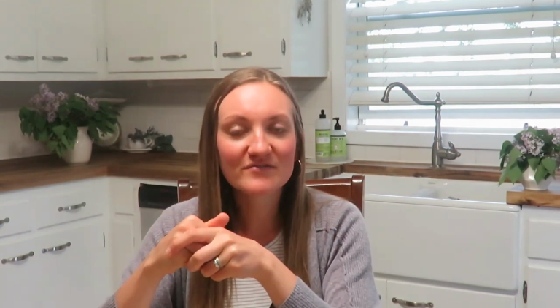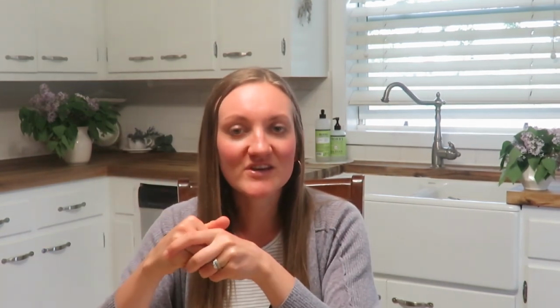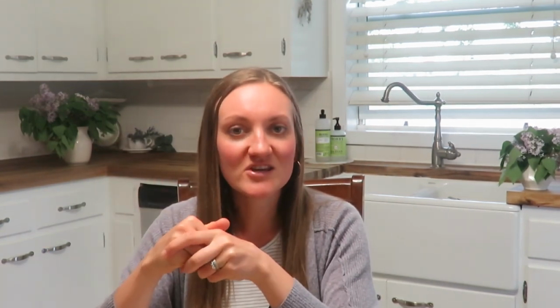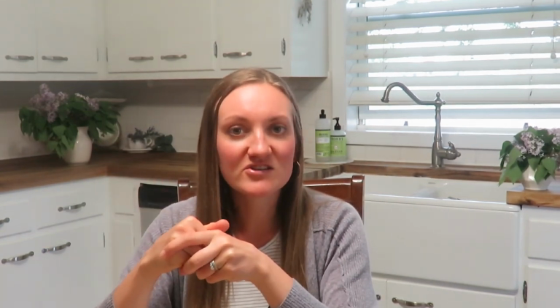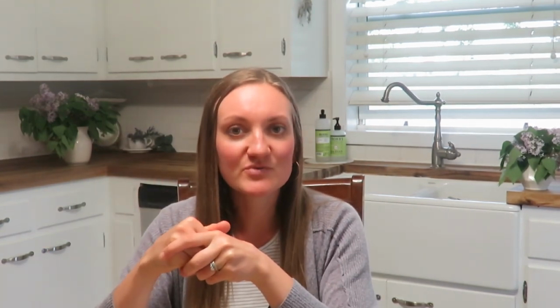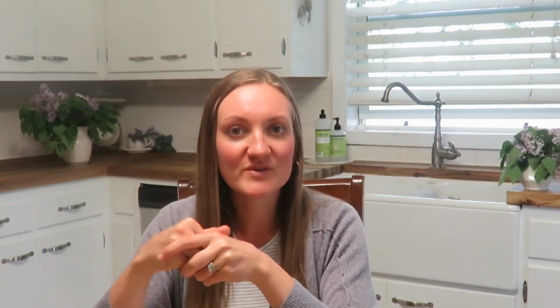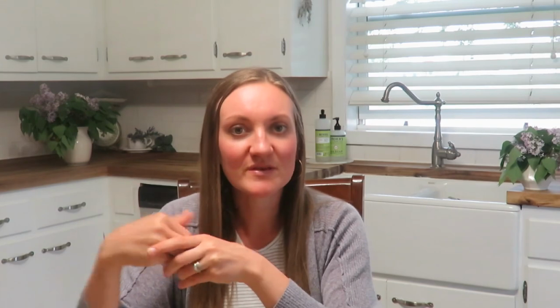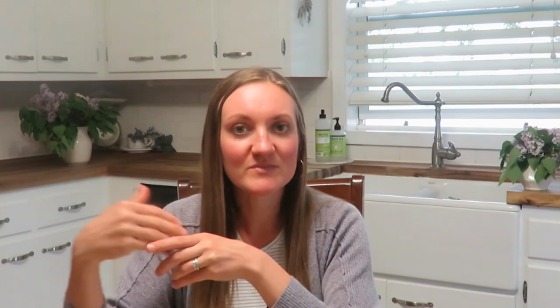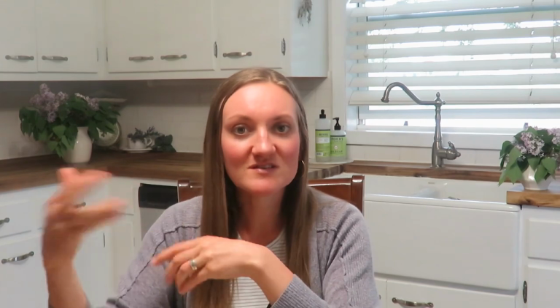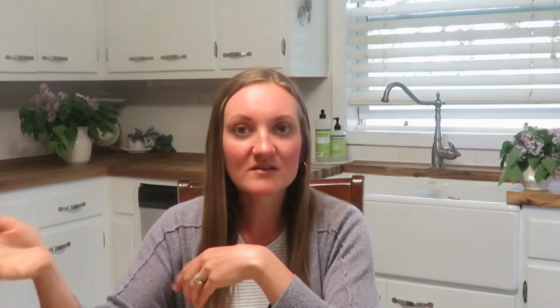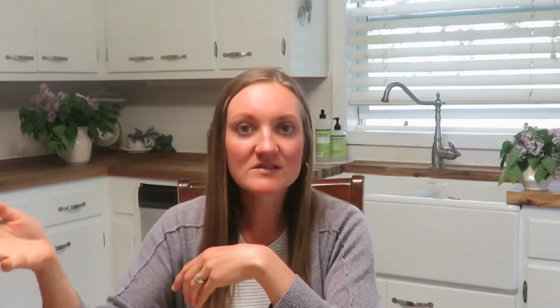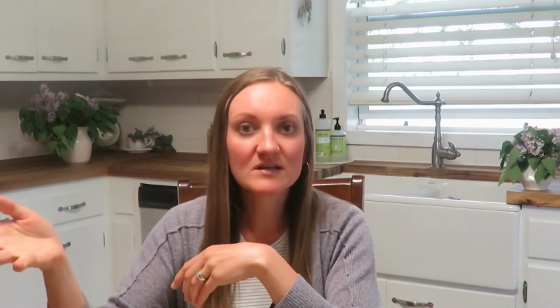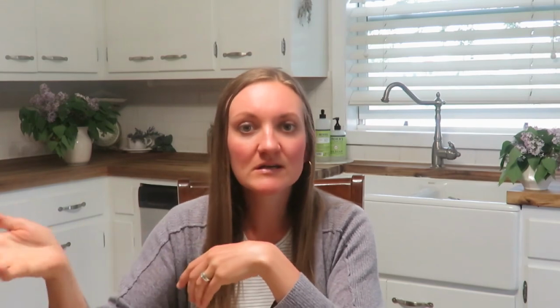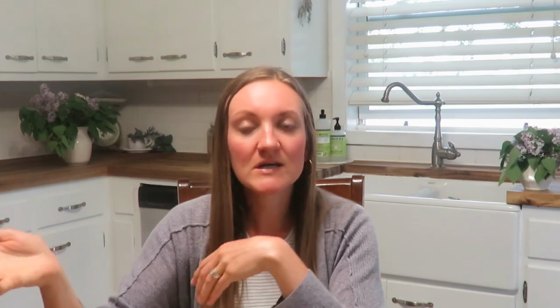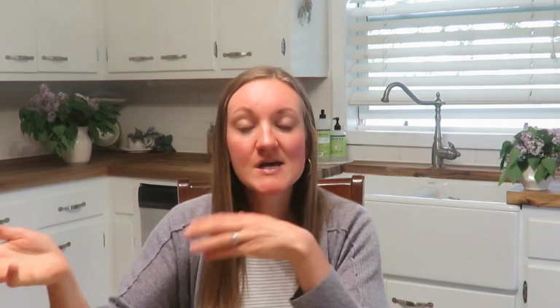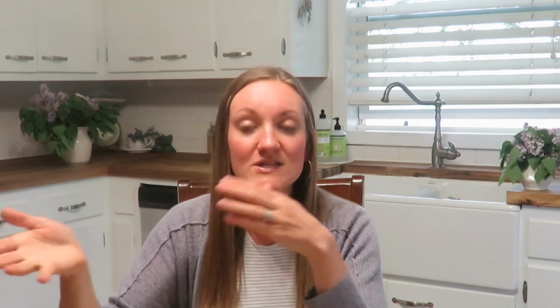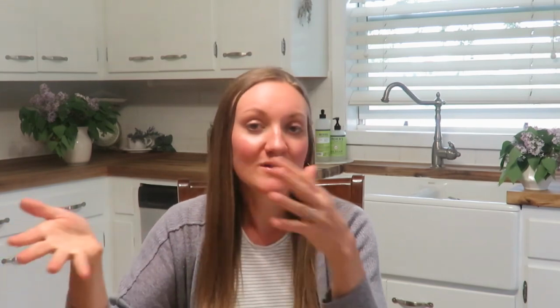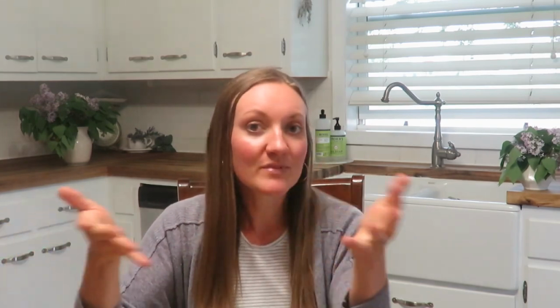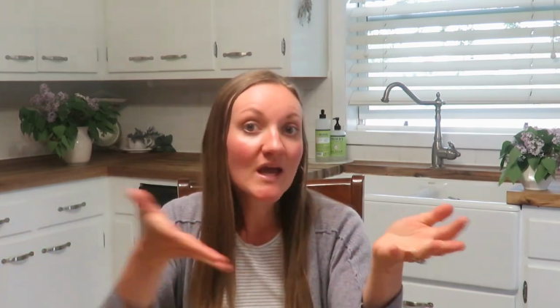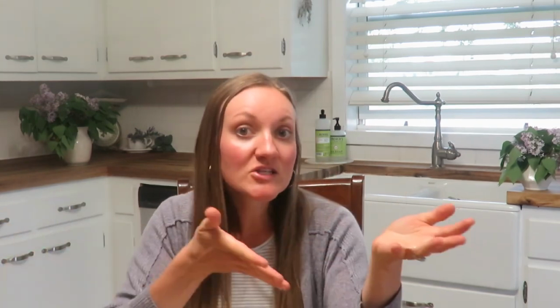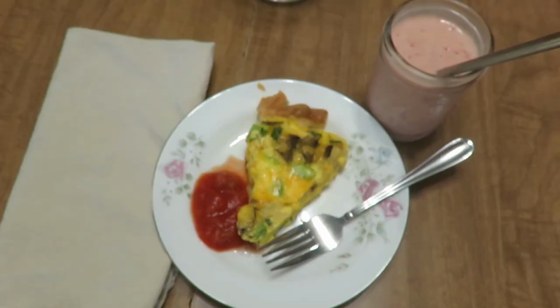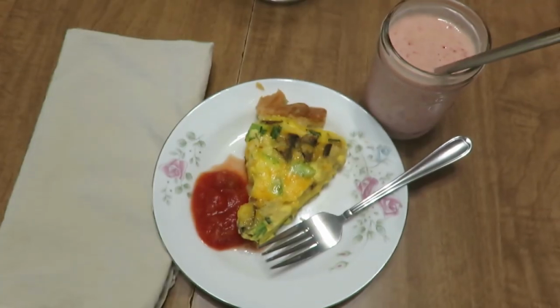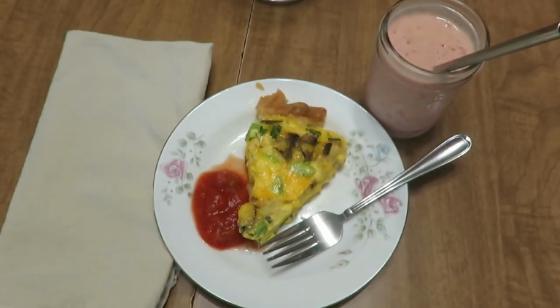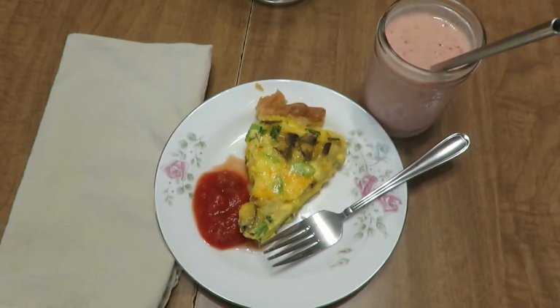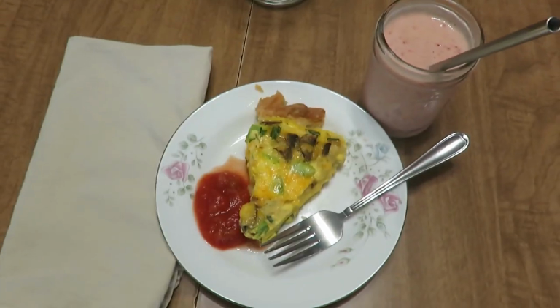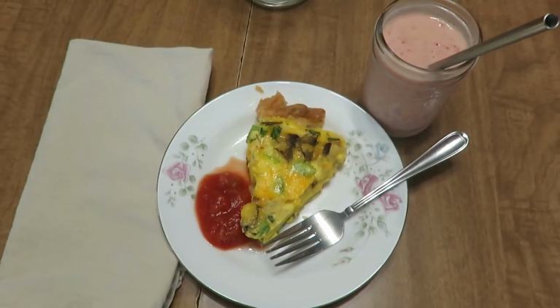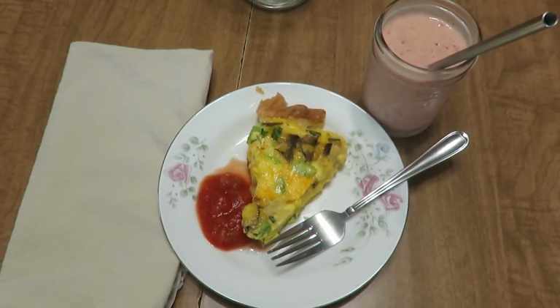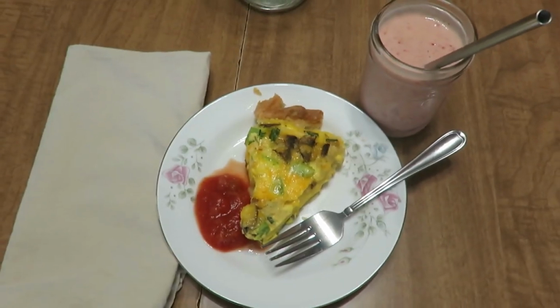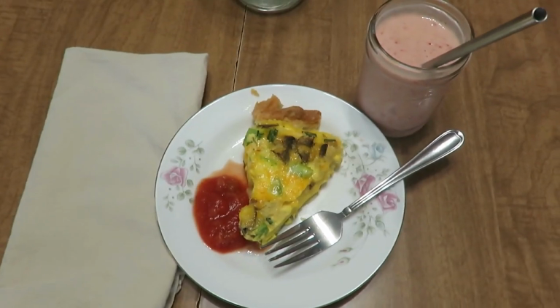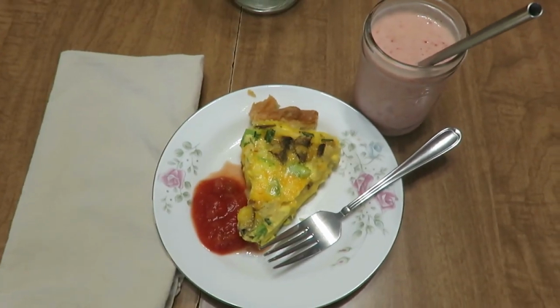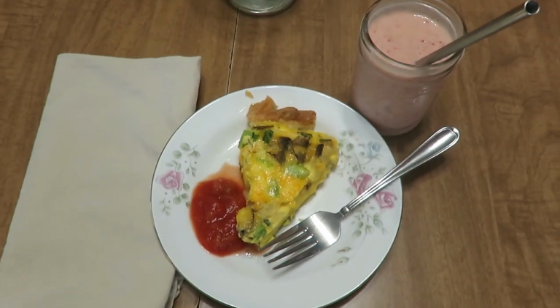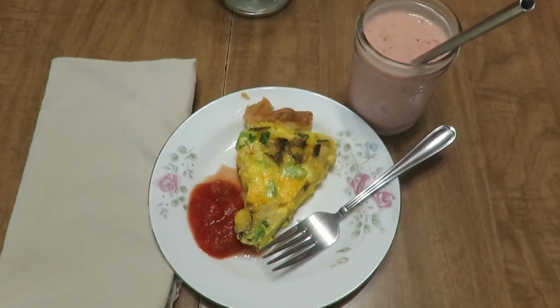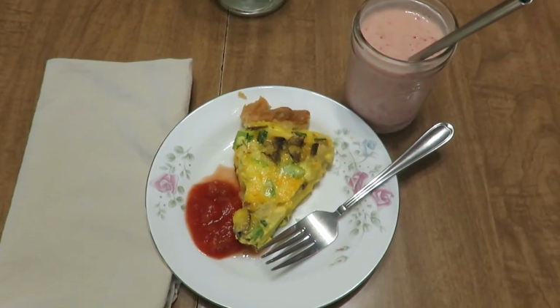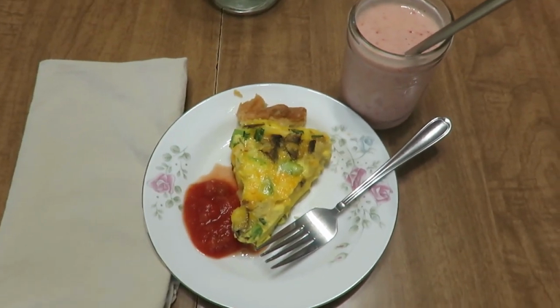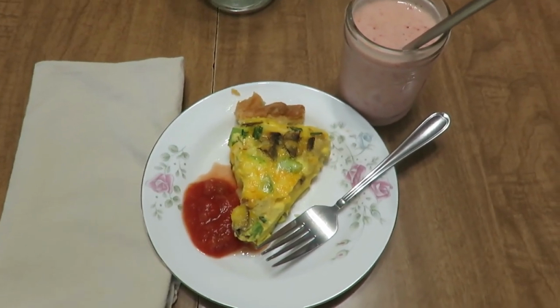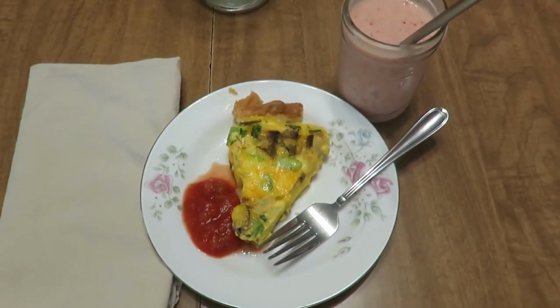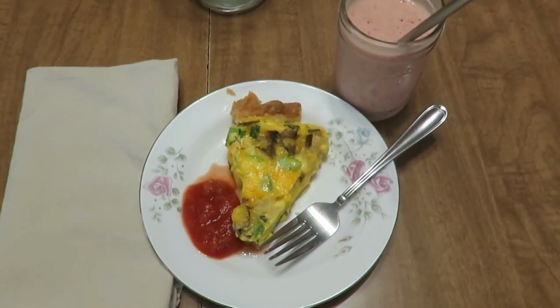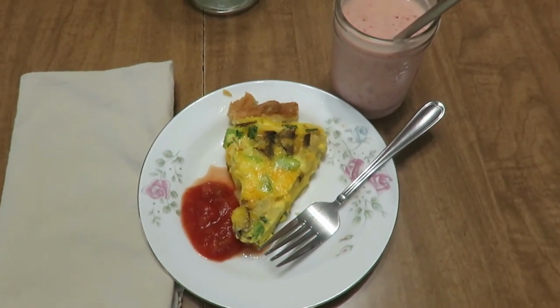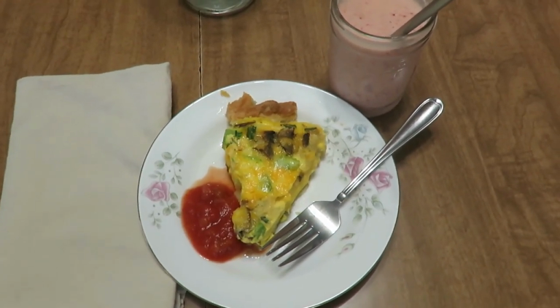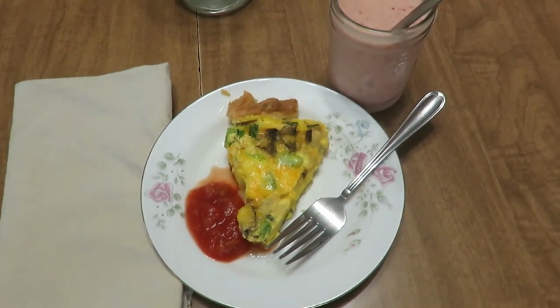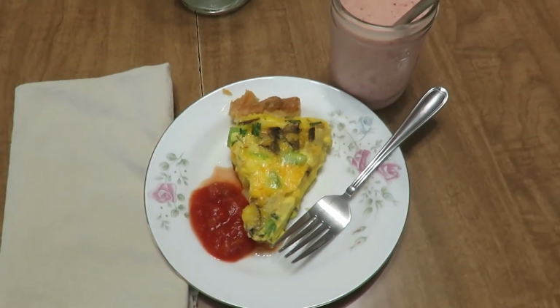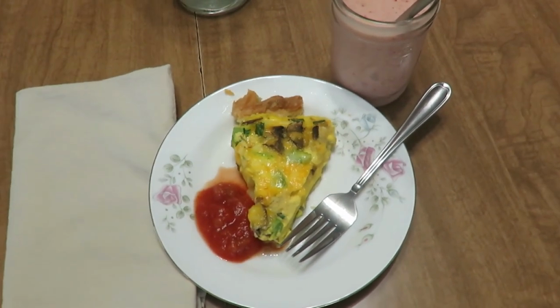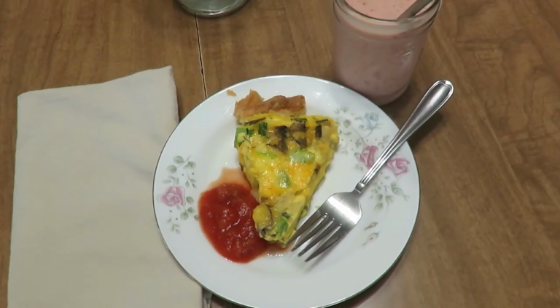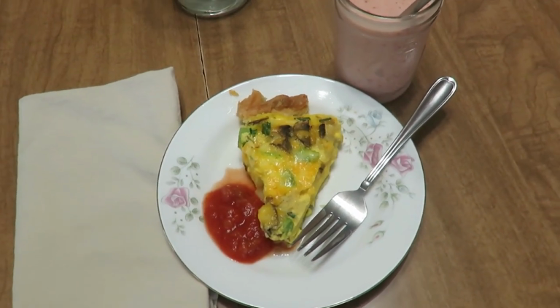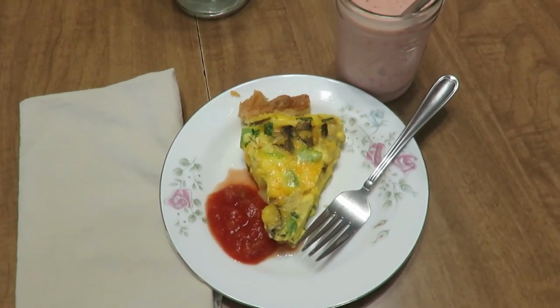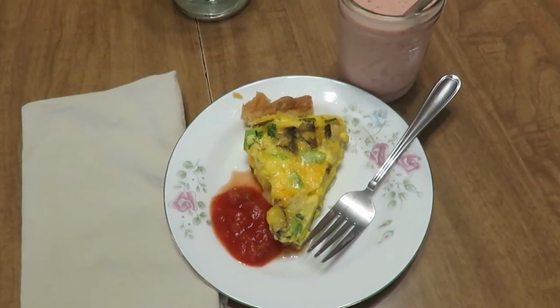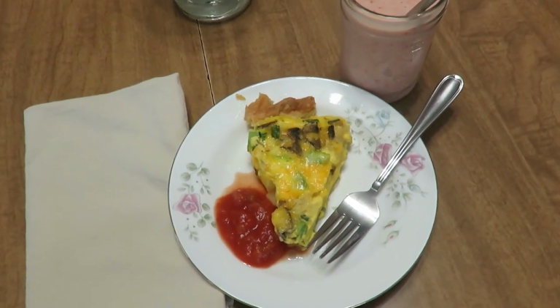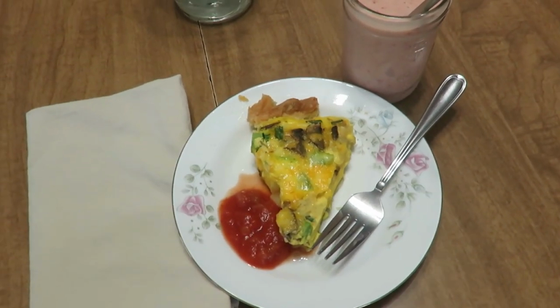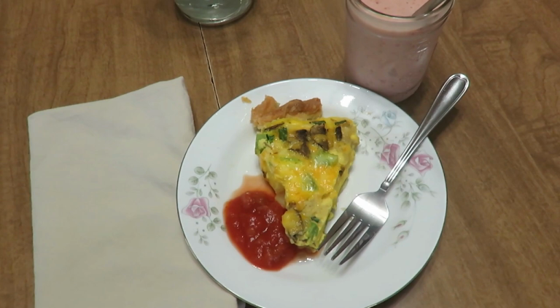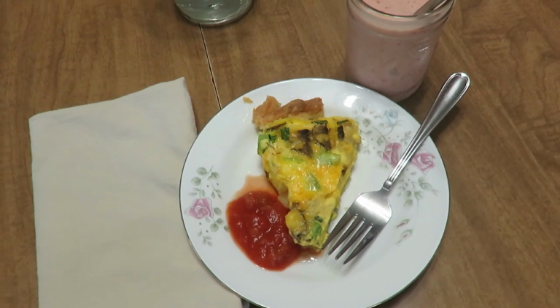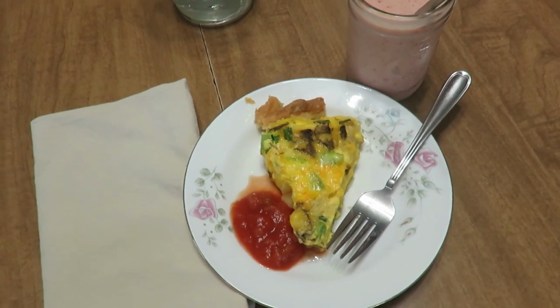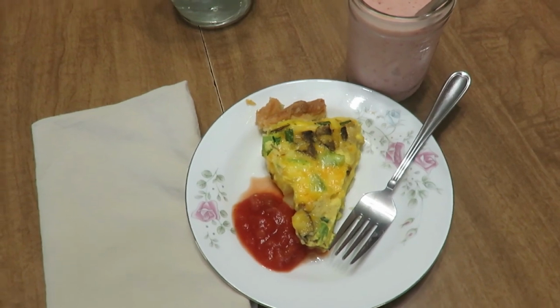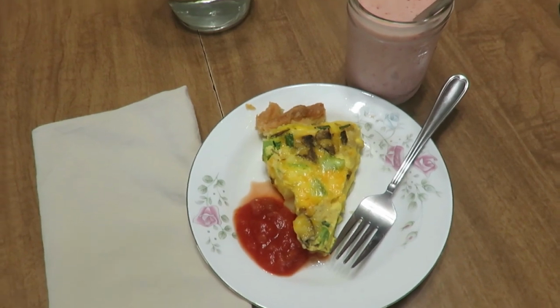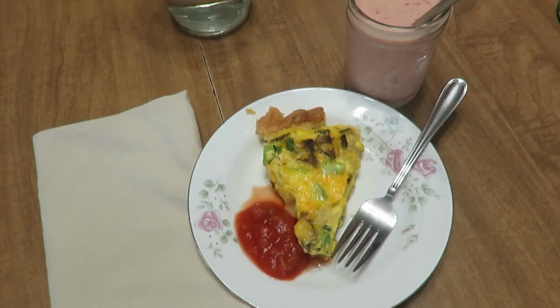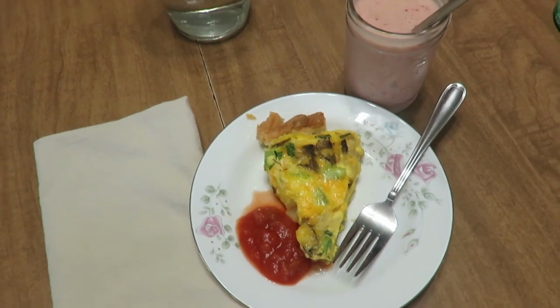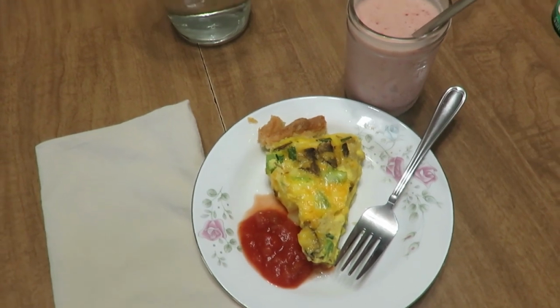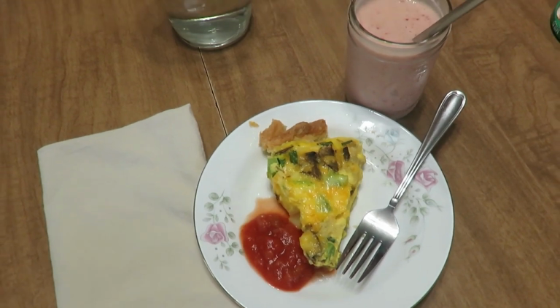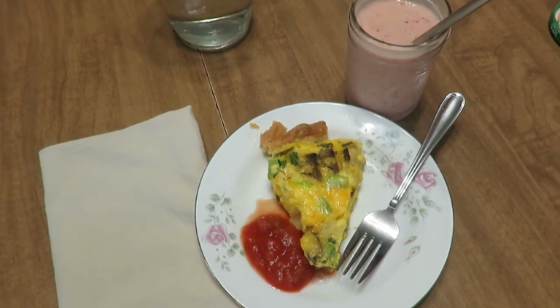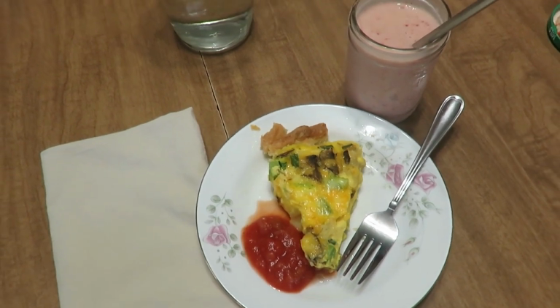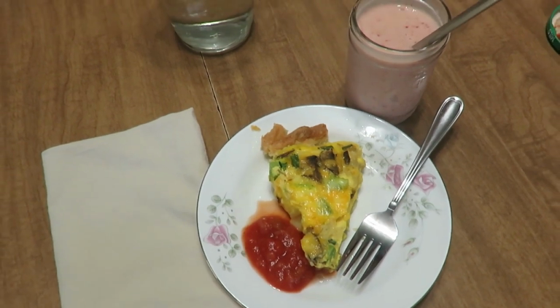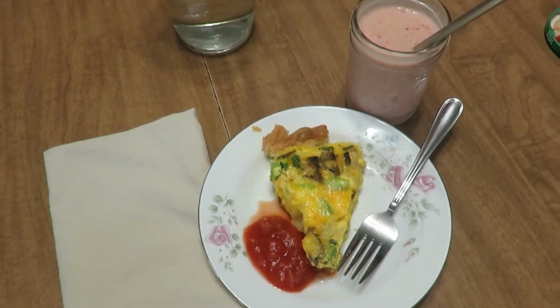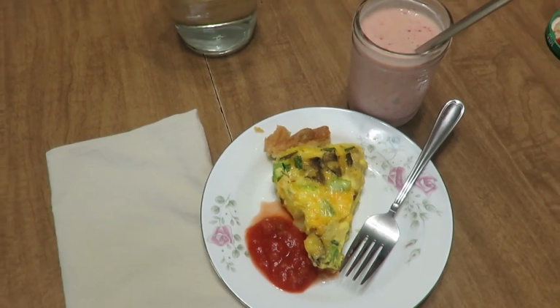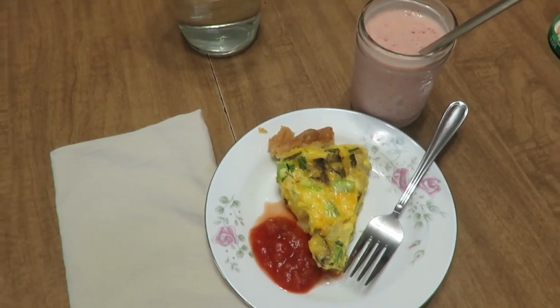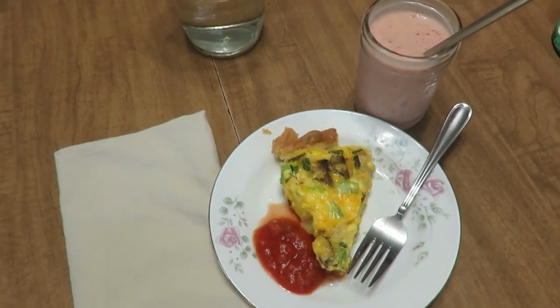We served the quiche with some salsa, some ketchup, and some hot sauce — and there you have it. That was meal number three.